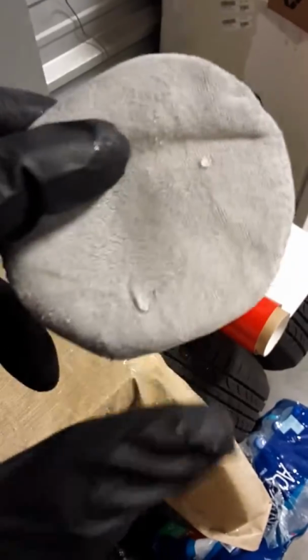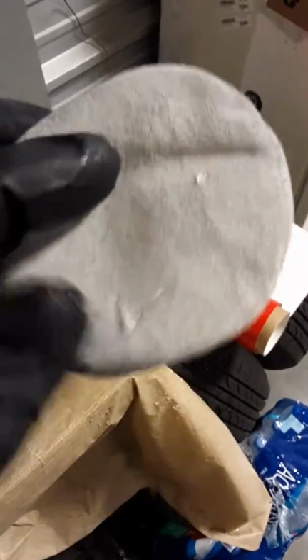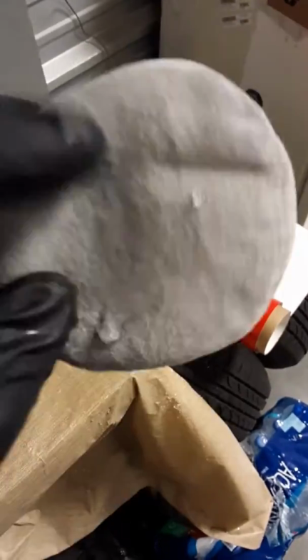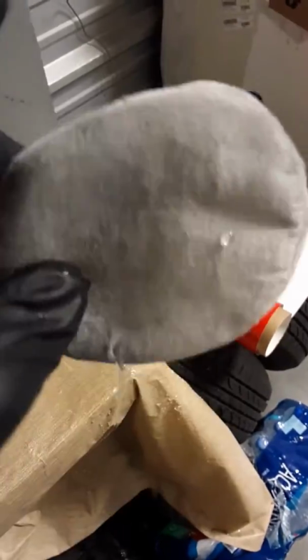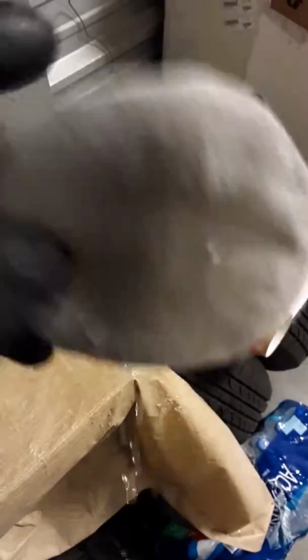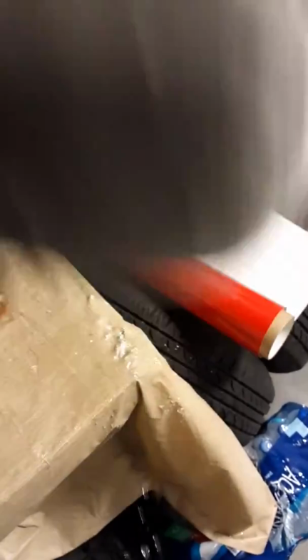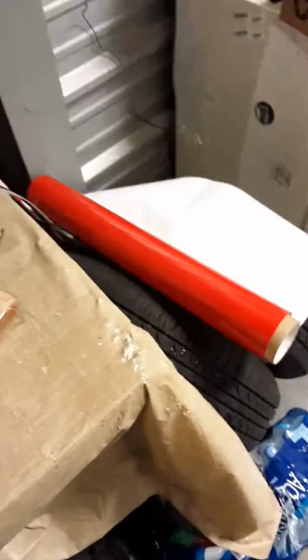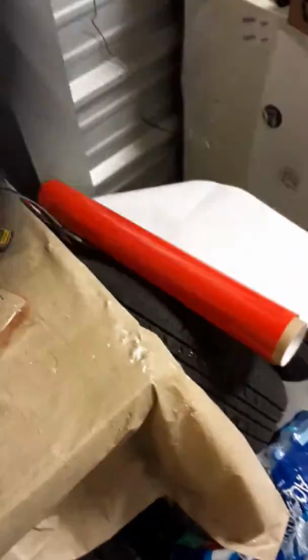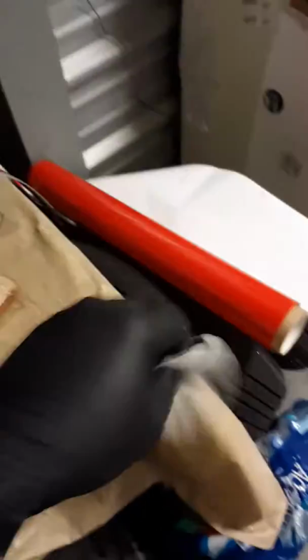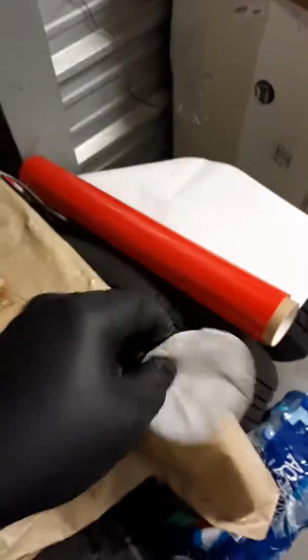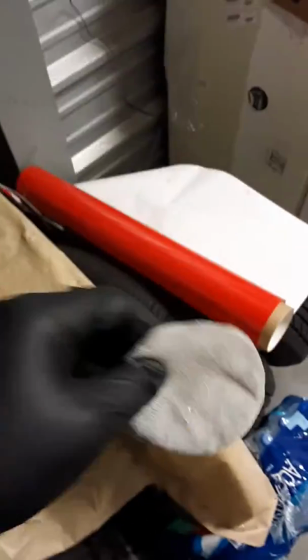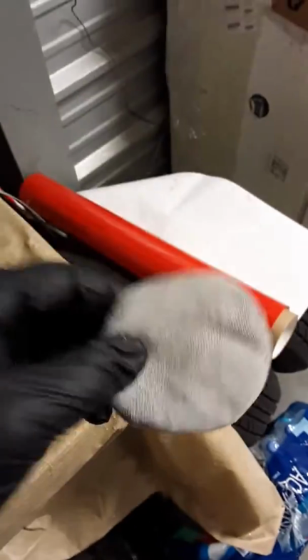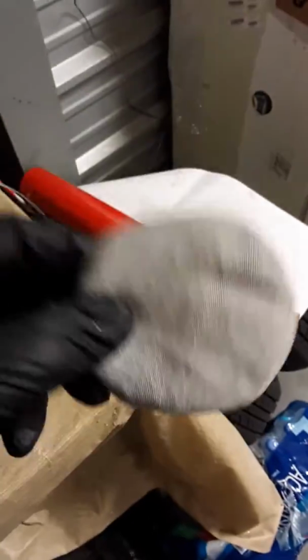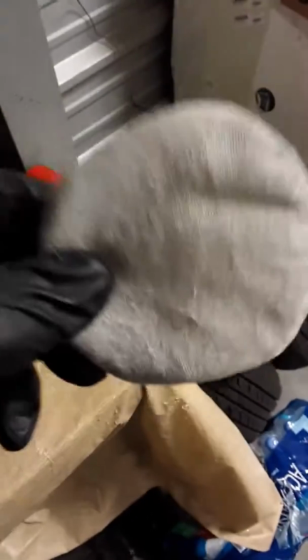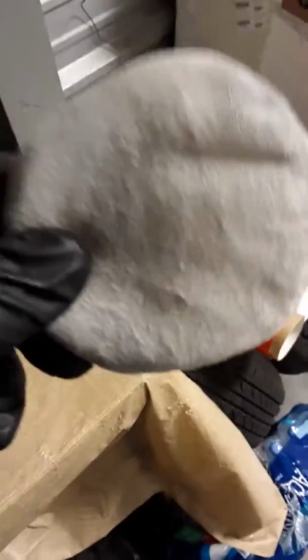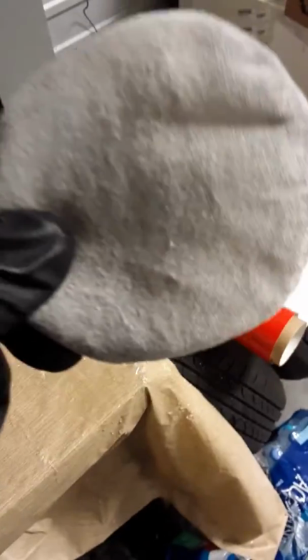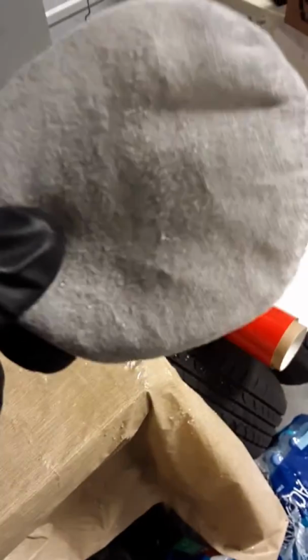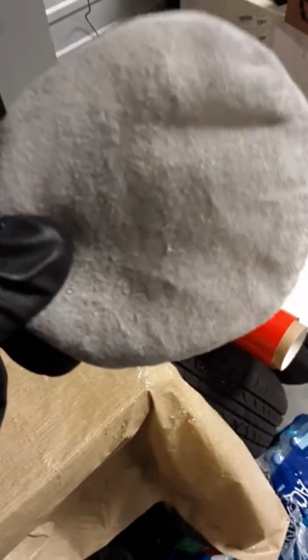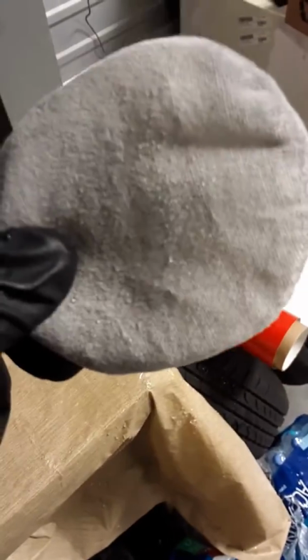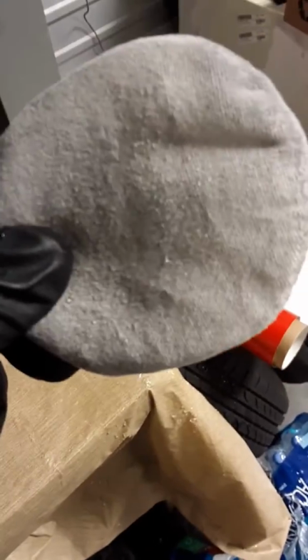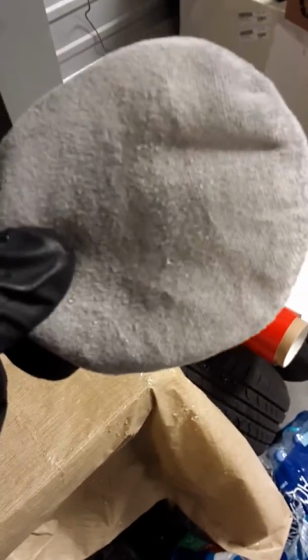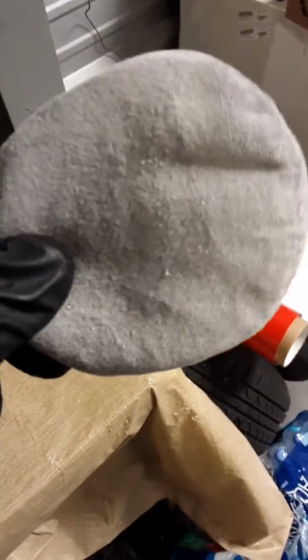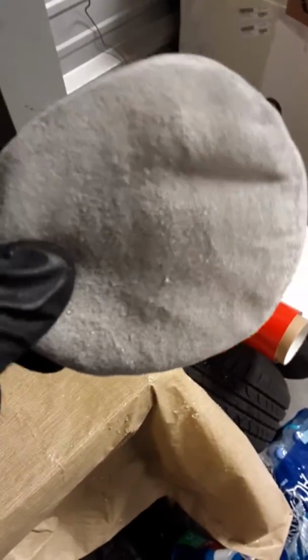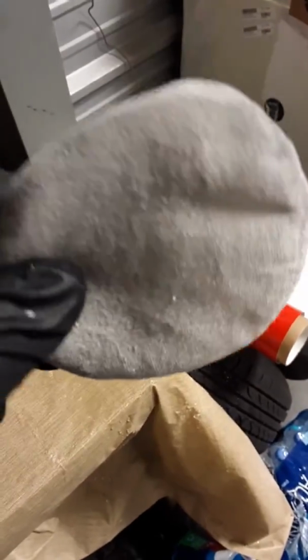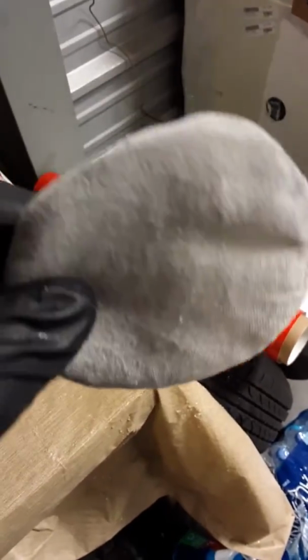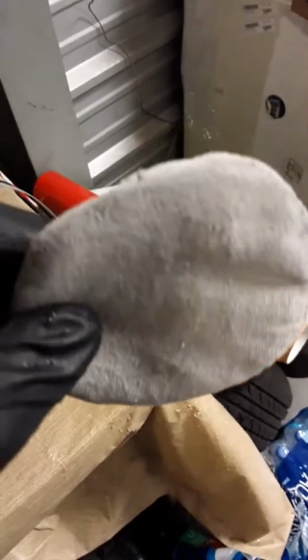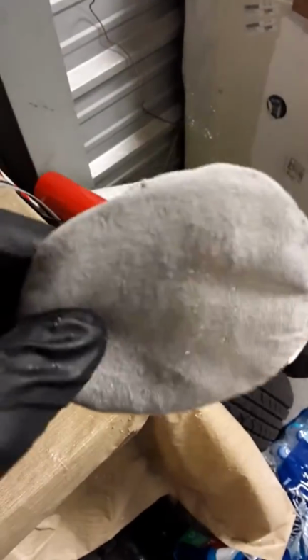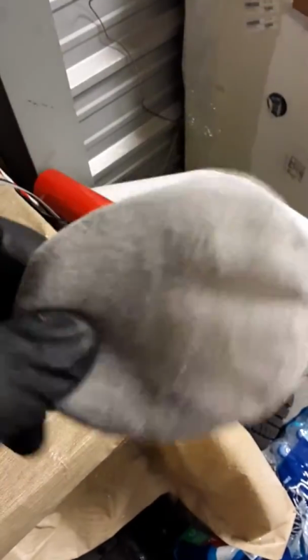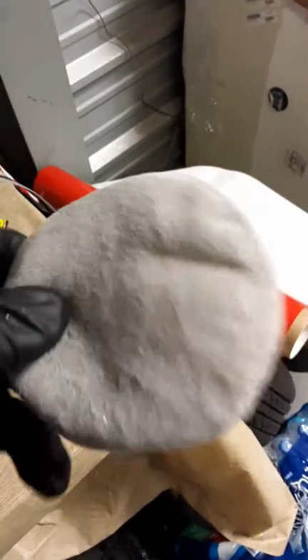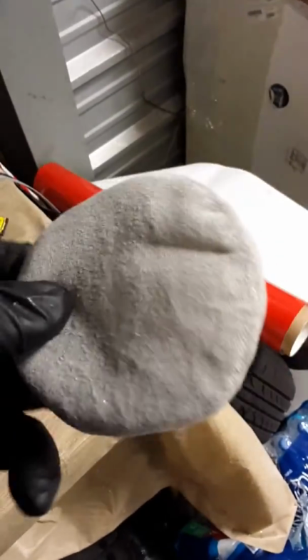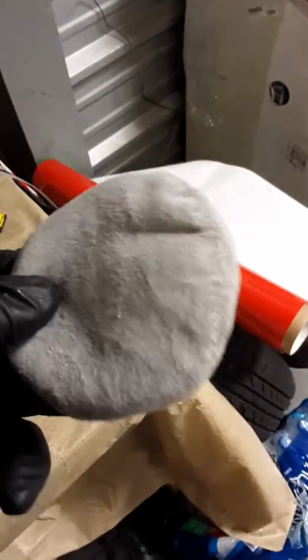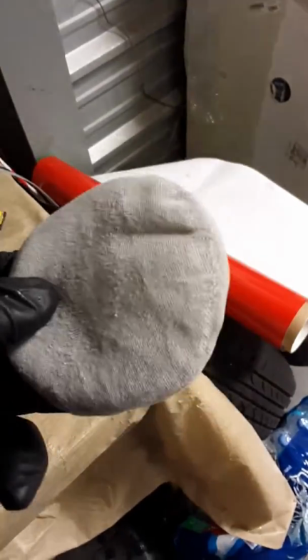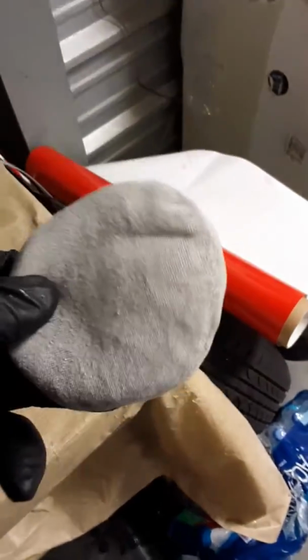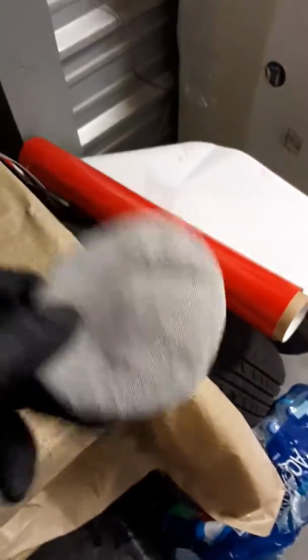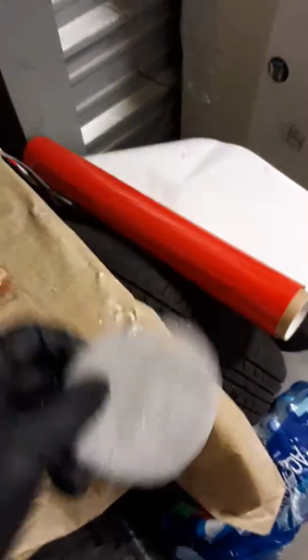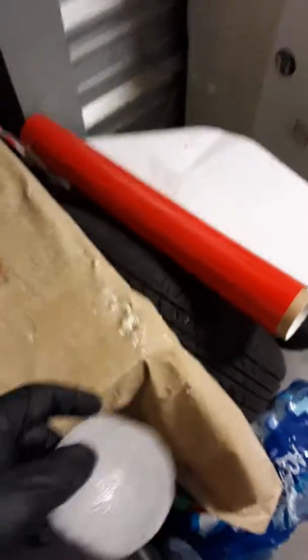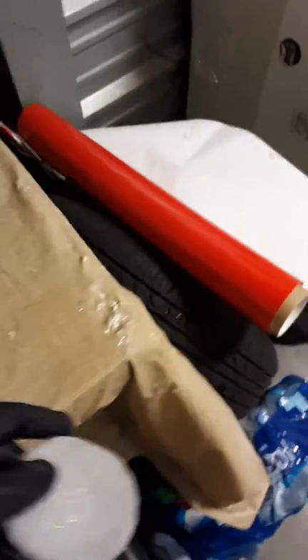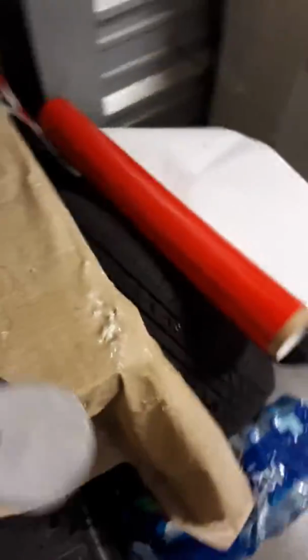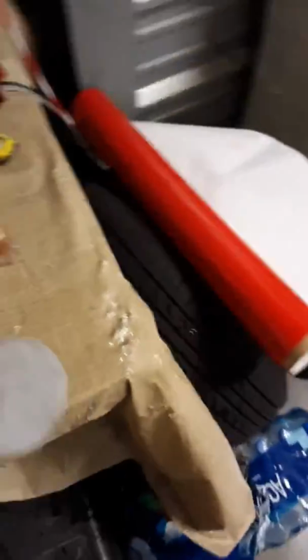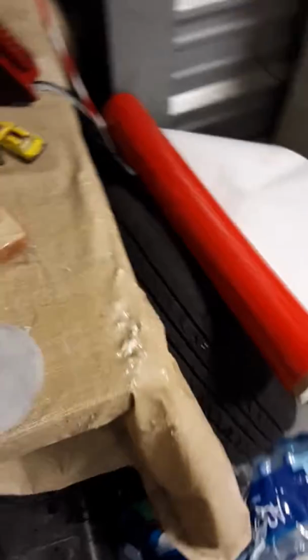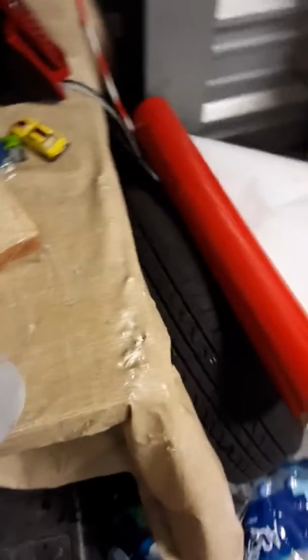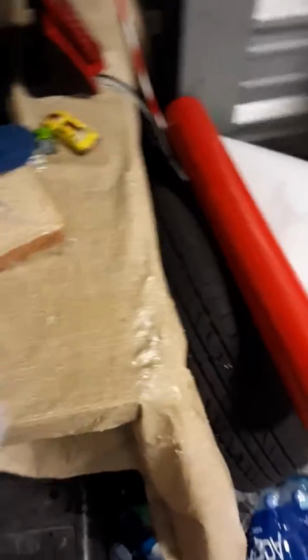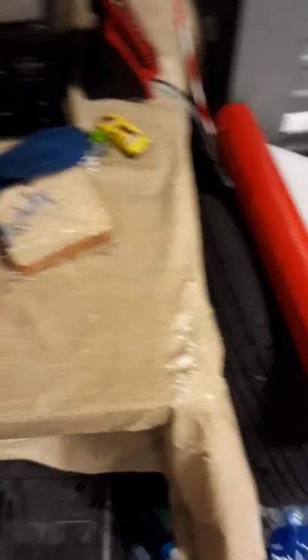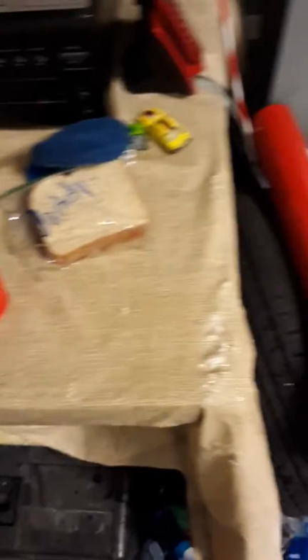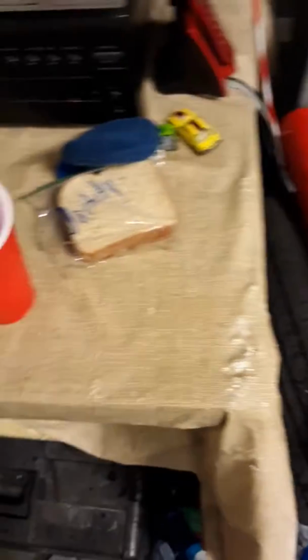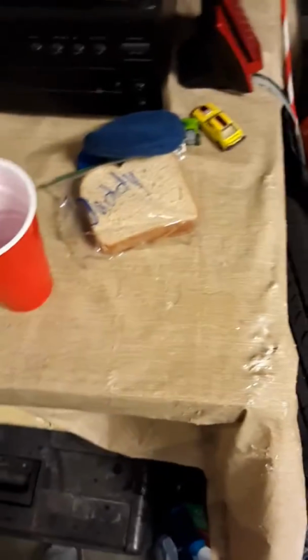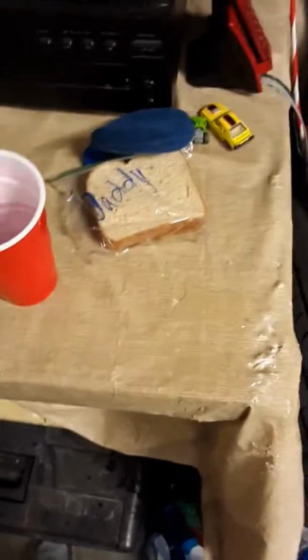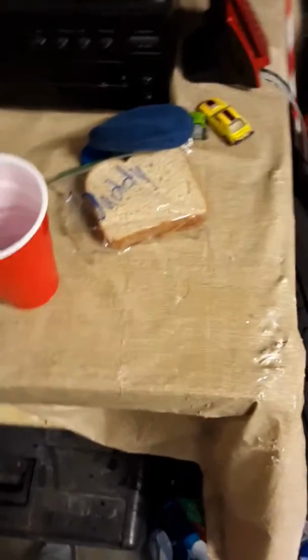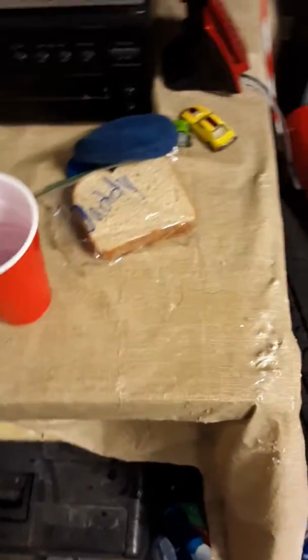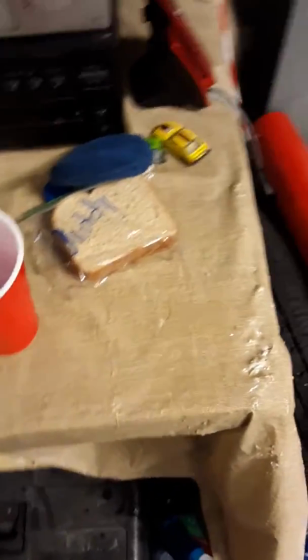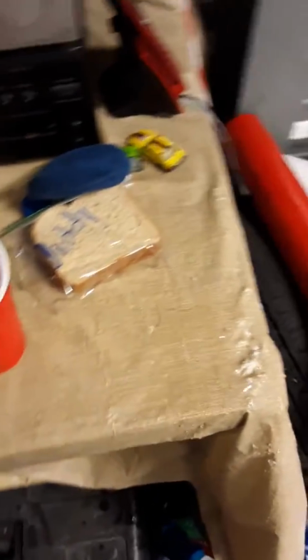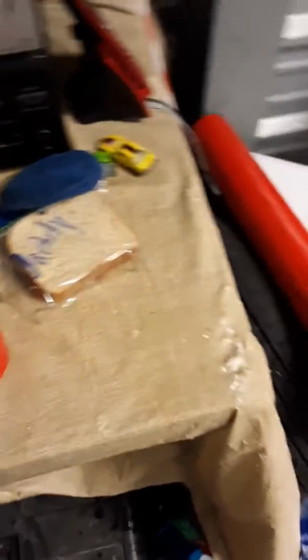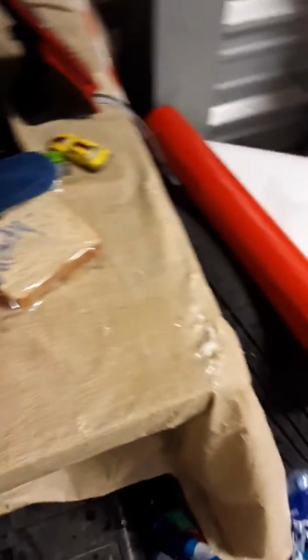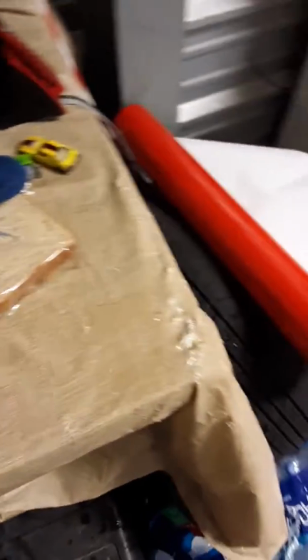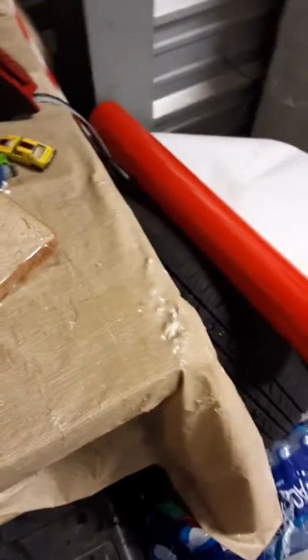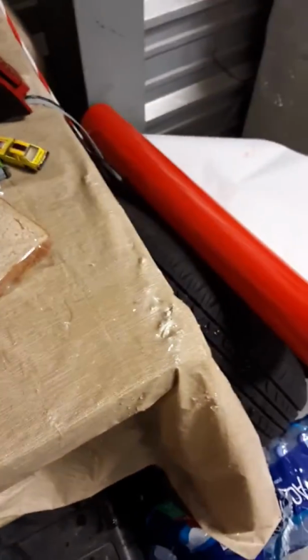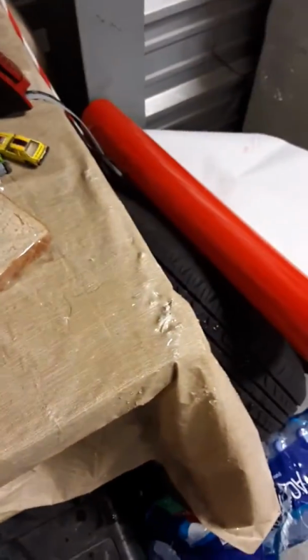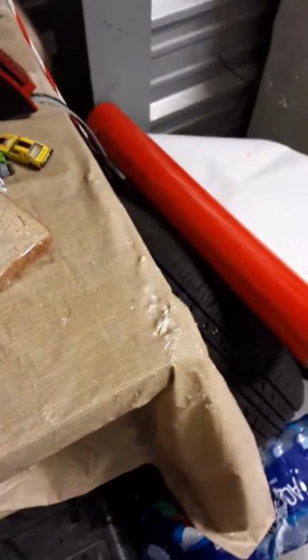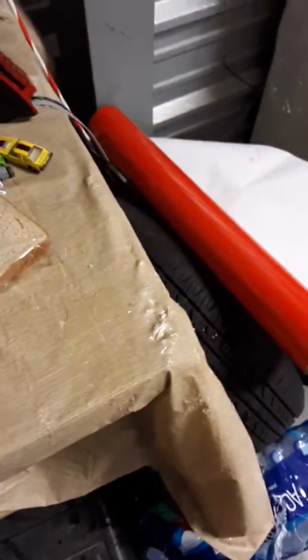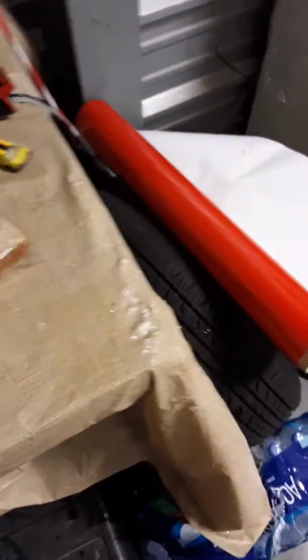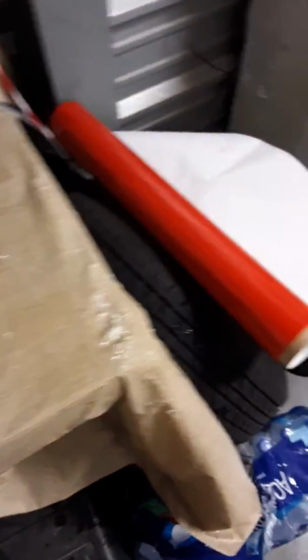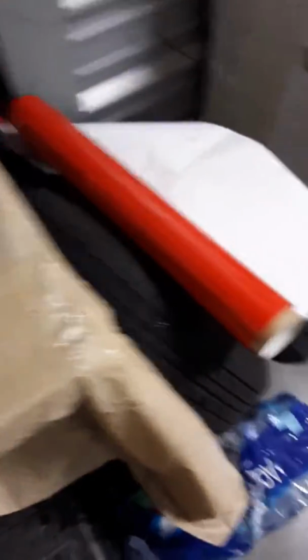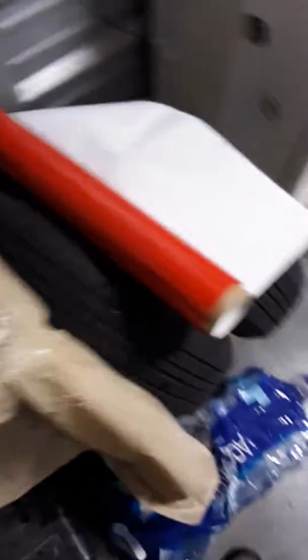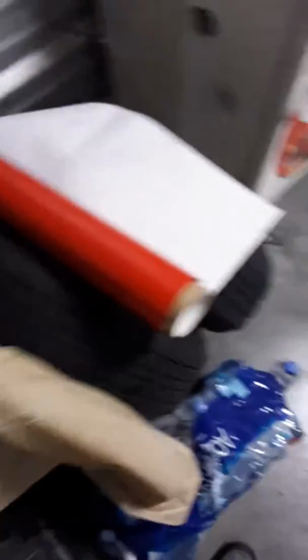Water beads up. Check us out at Dr. Detail window tint dot com. See ya!